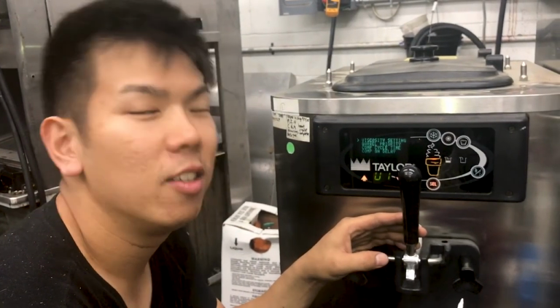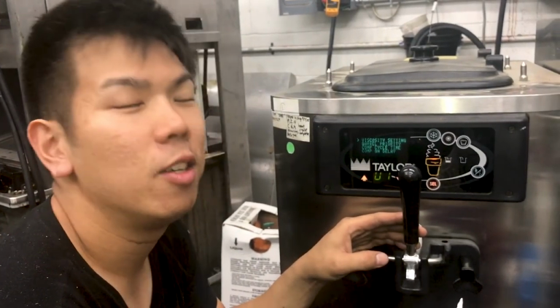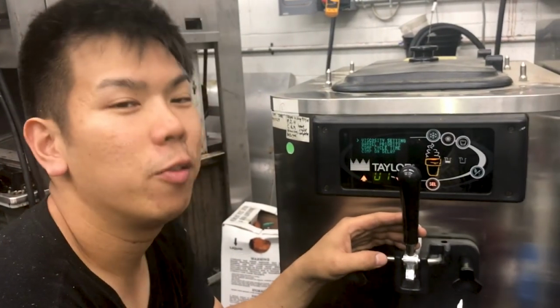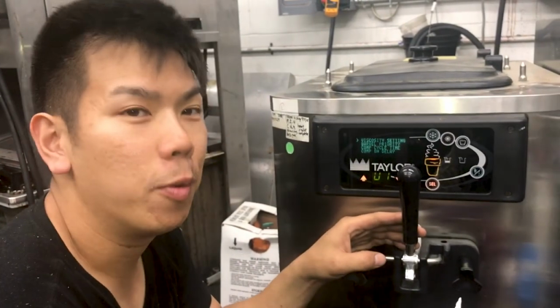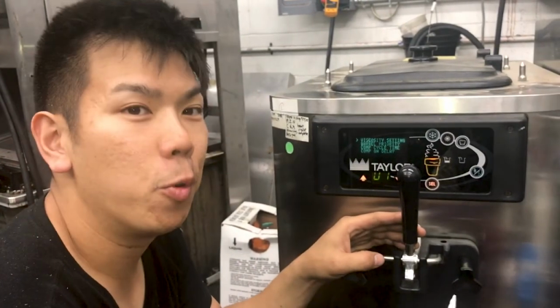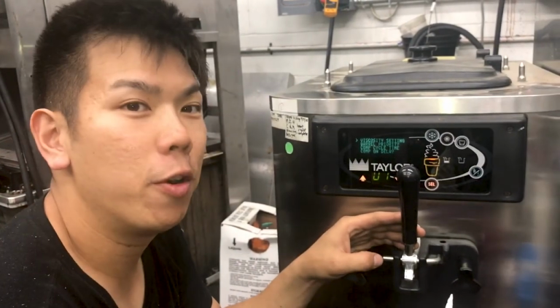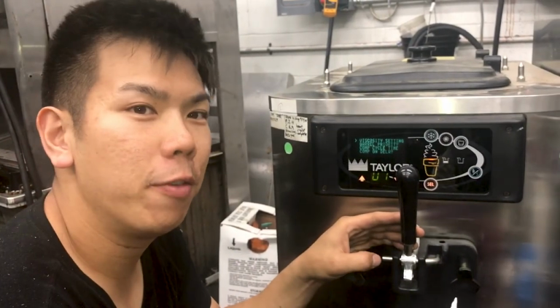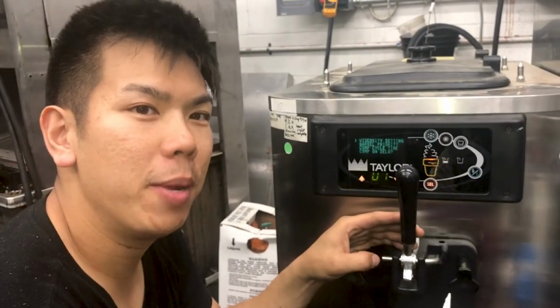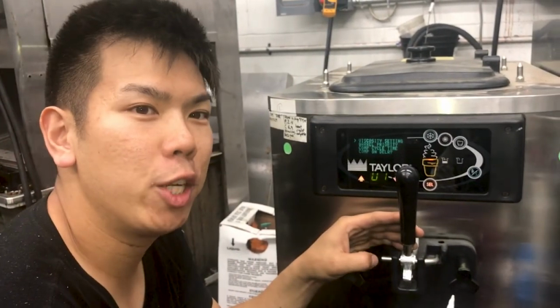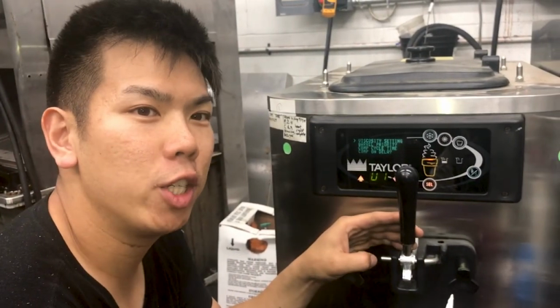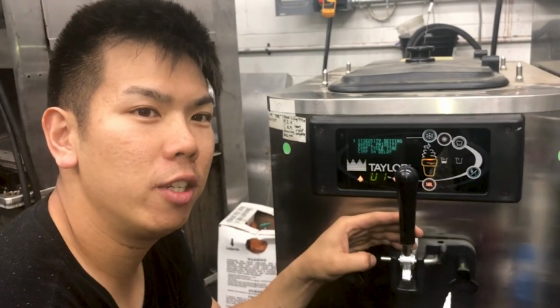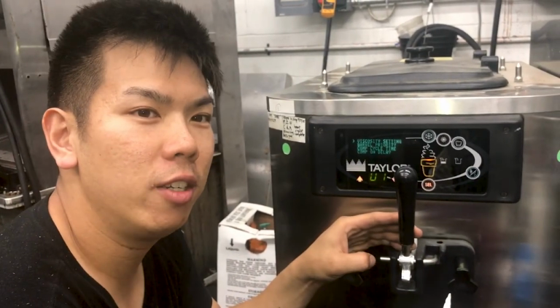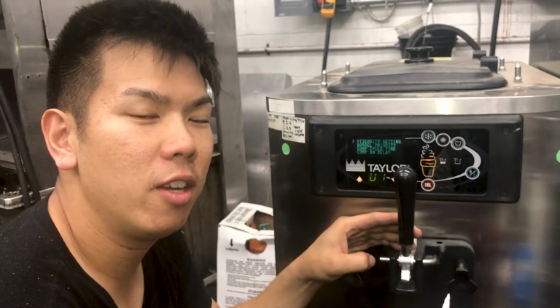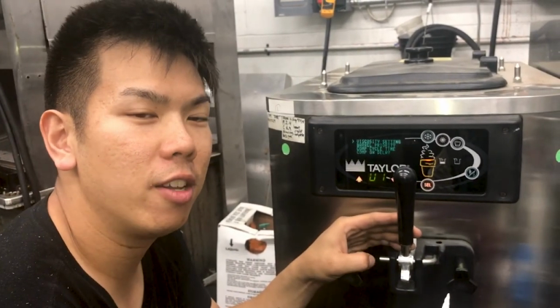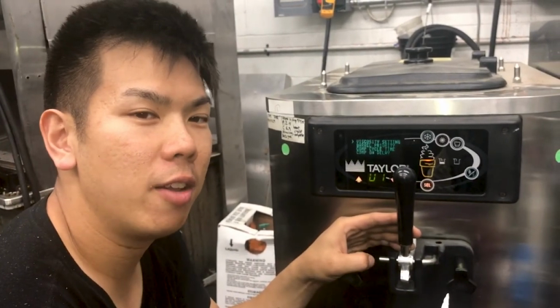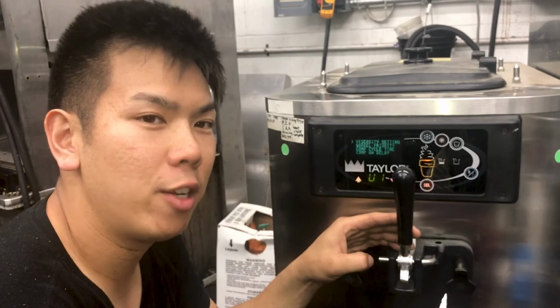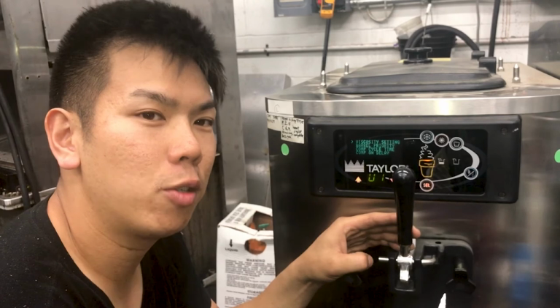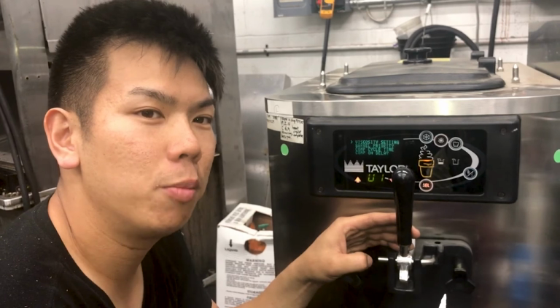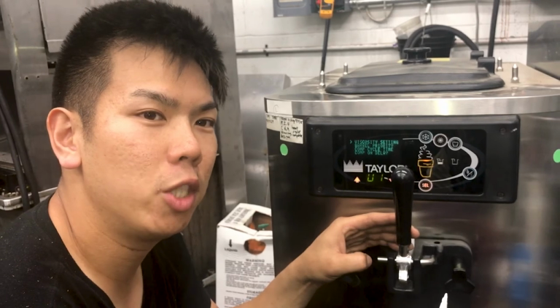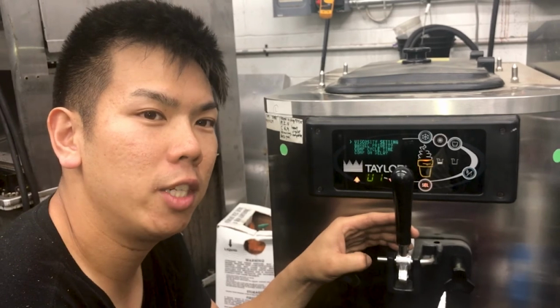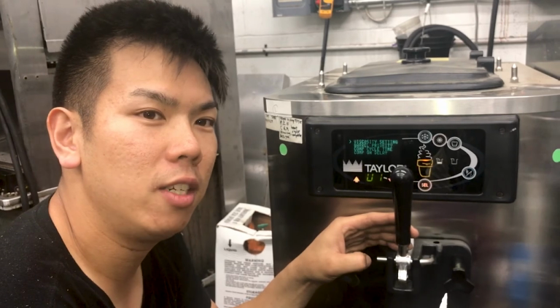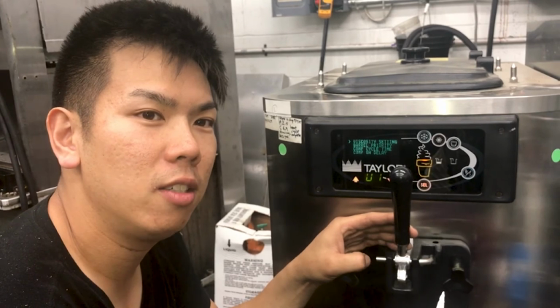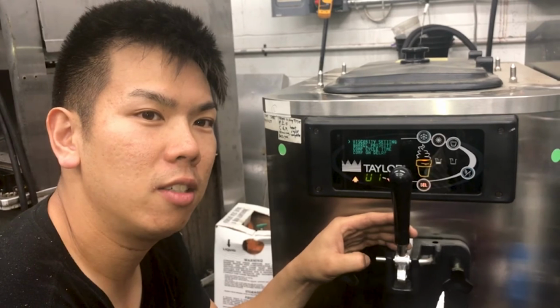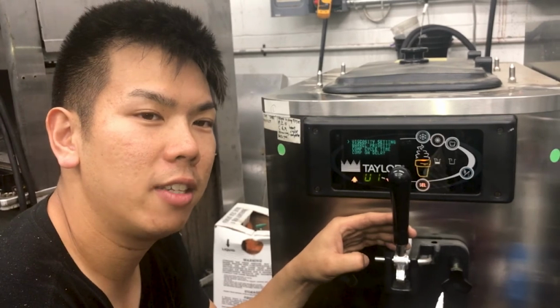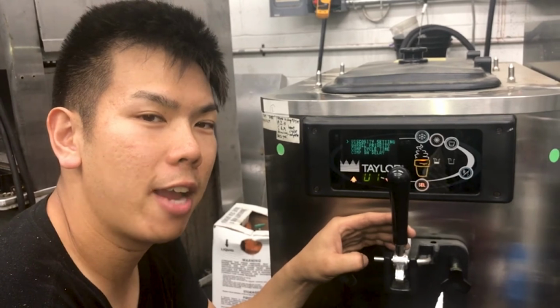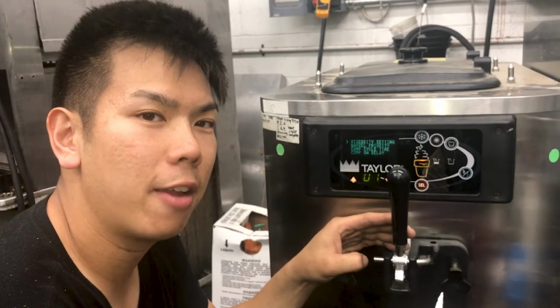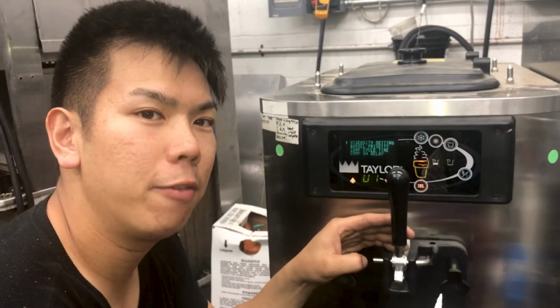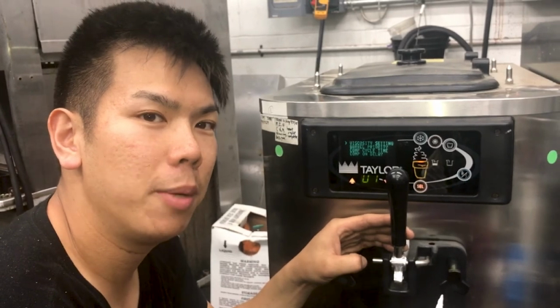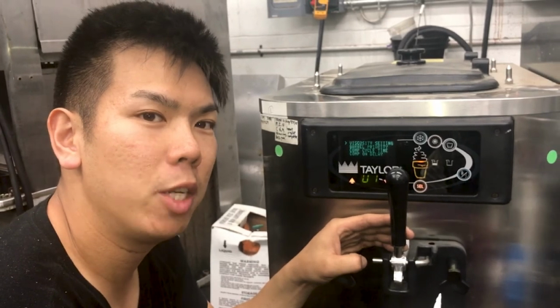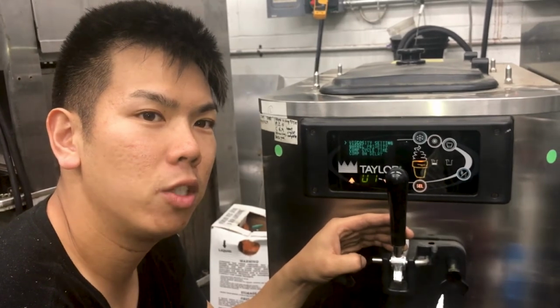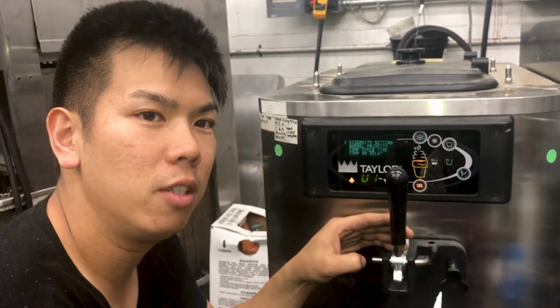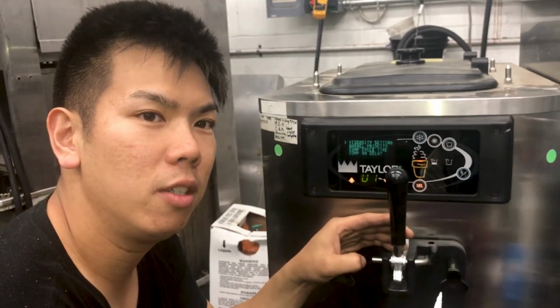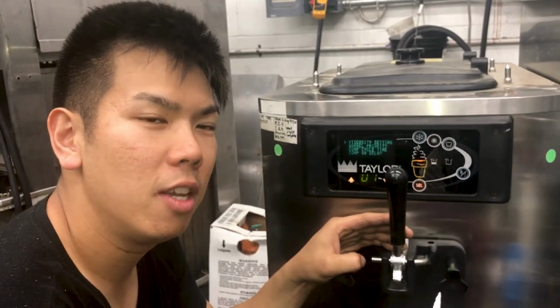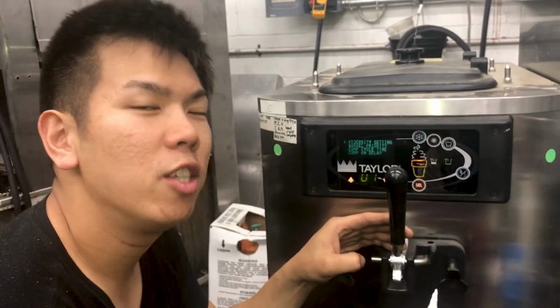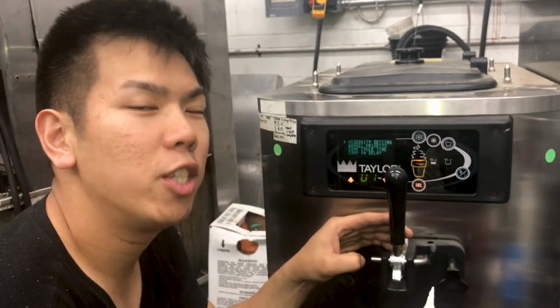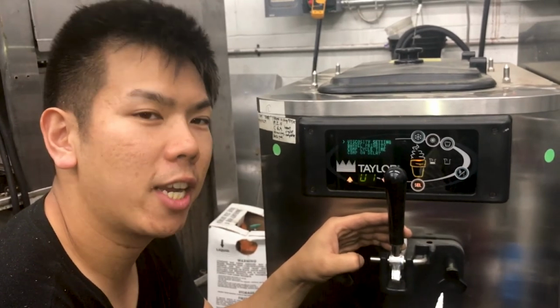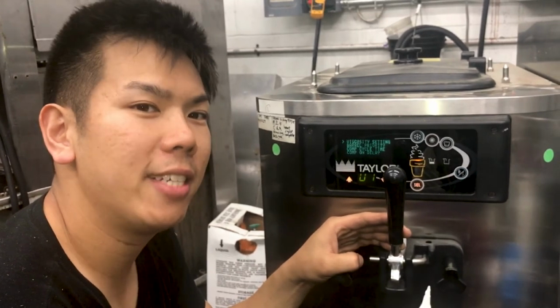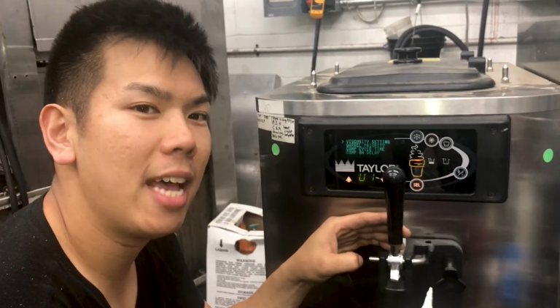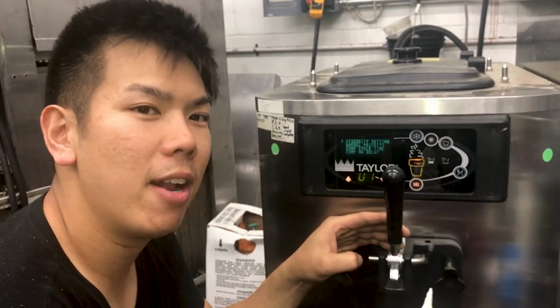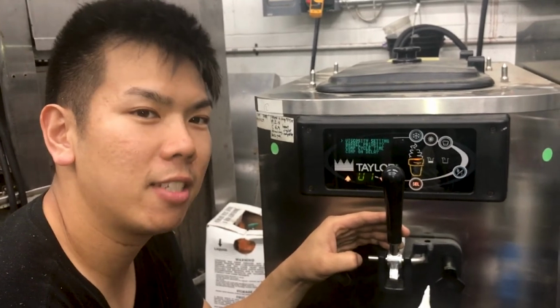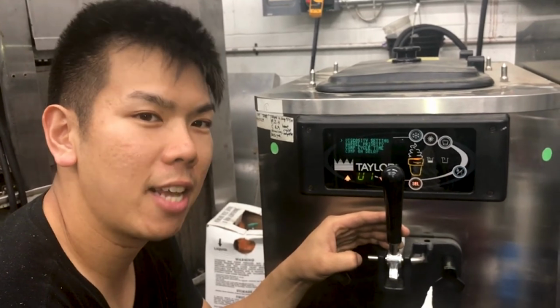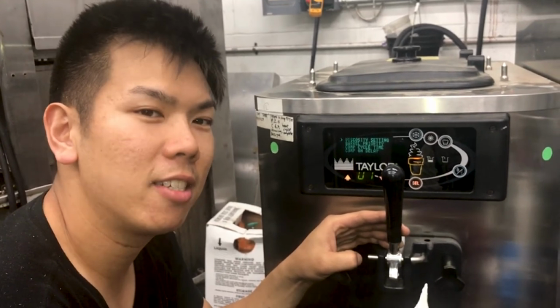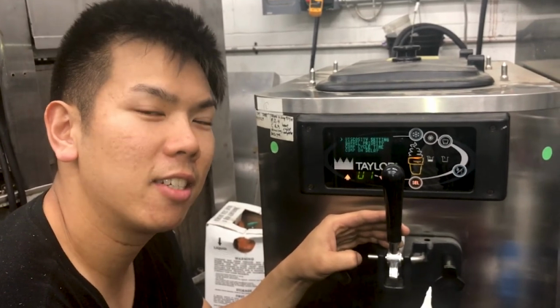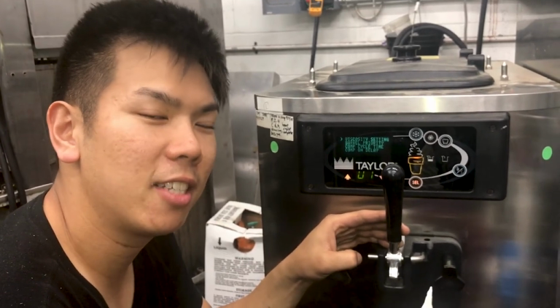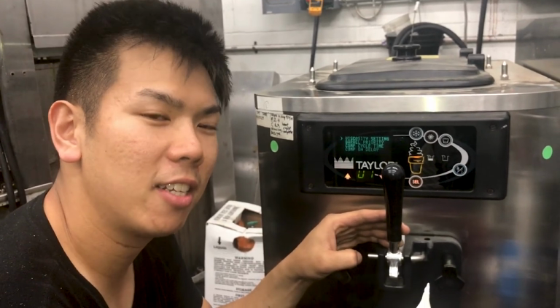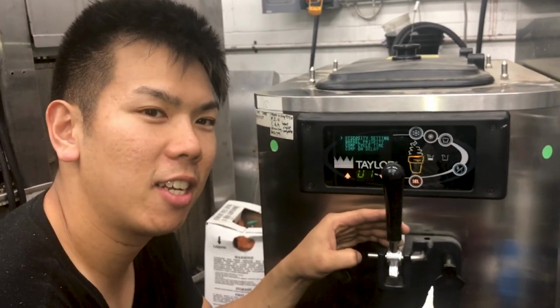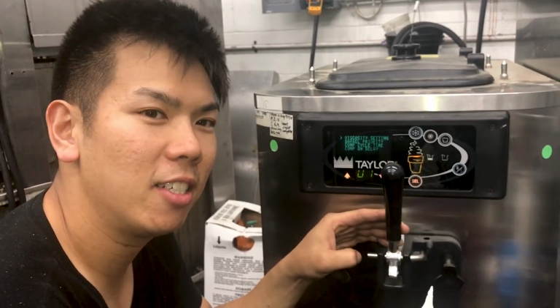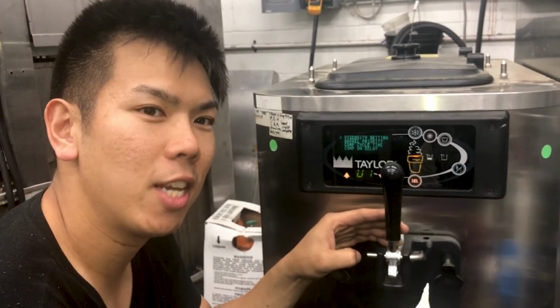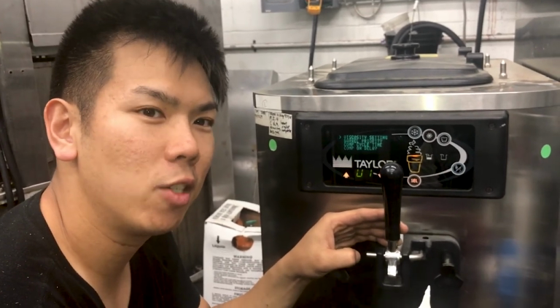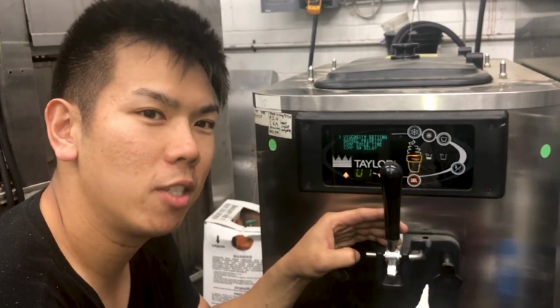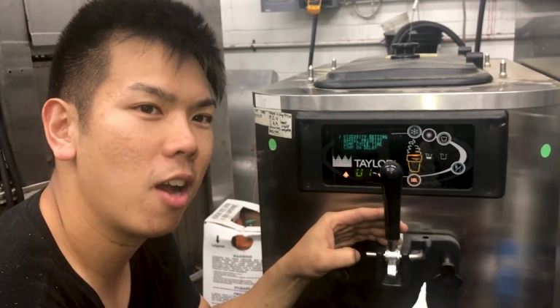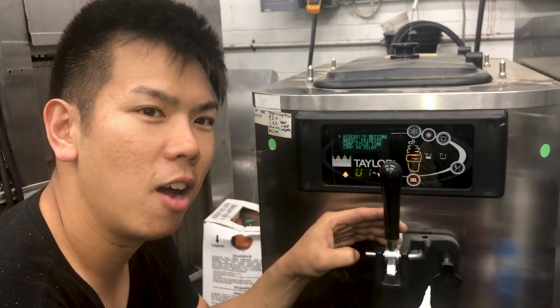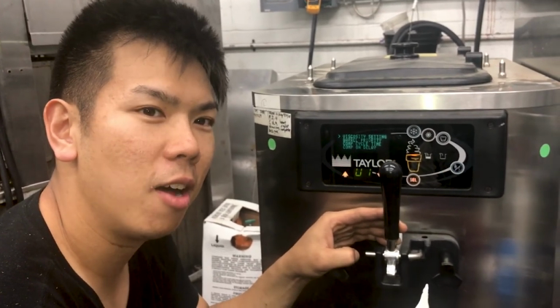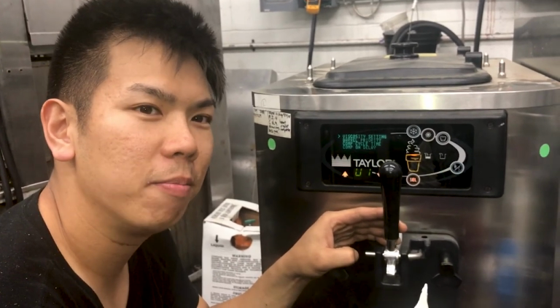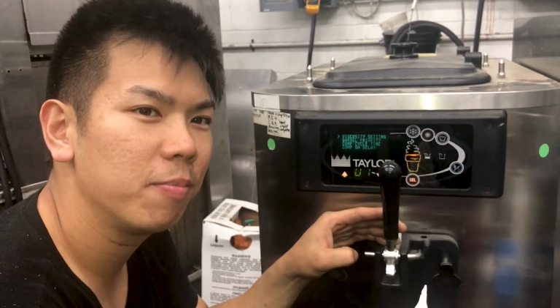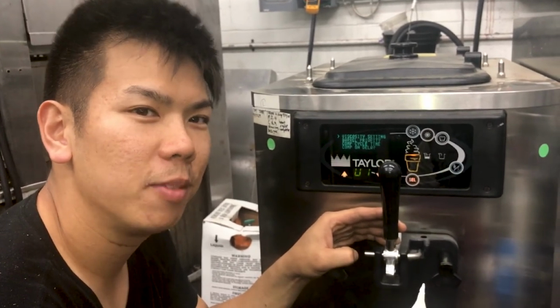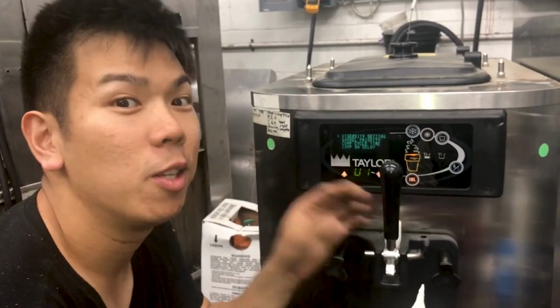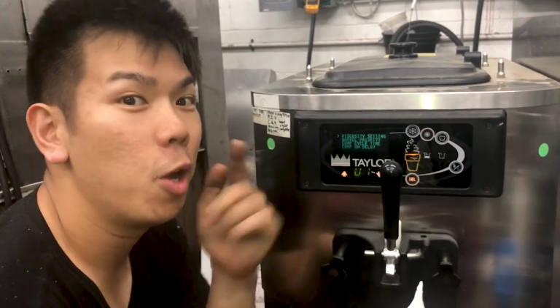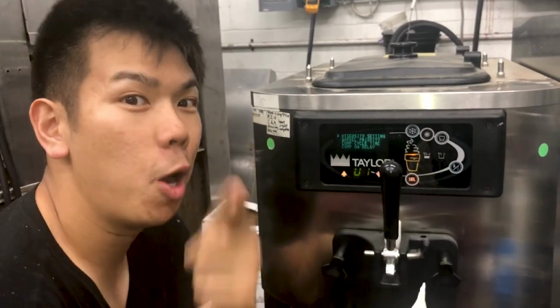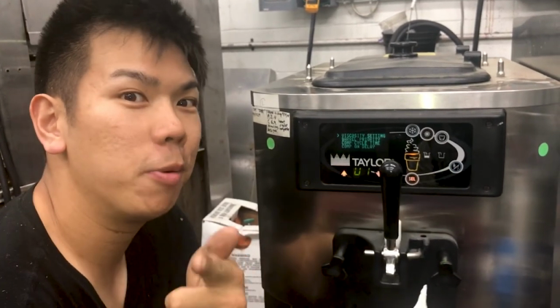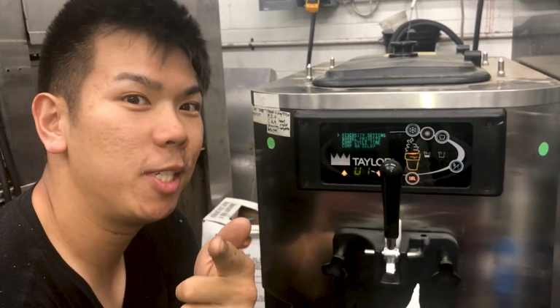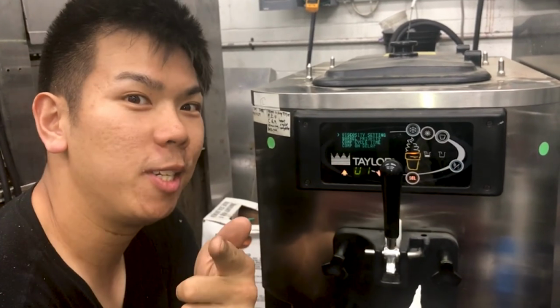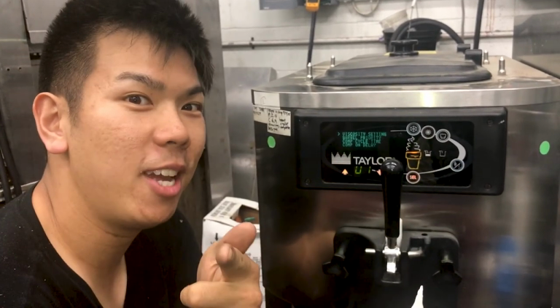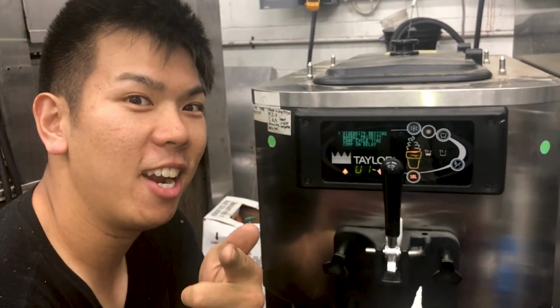For more information on ice cream machines and tech information, check us out at SlicesConcessions.com. Hope to see you there.